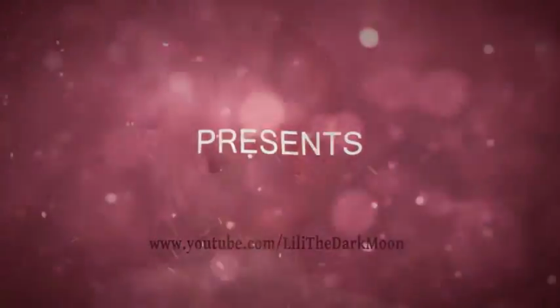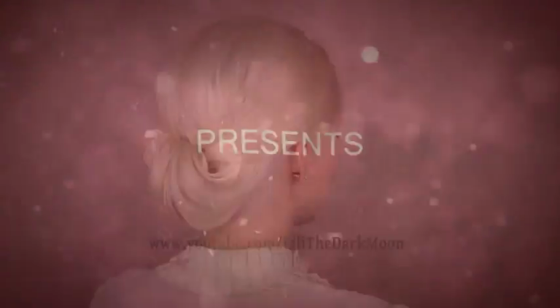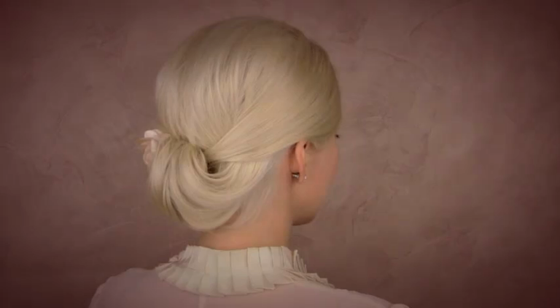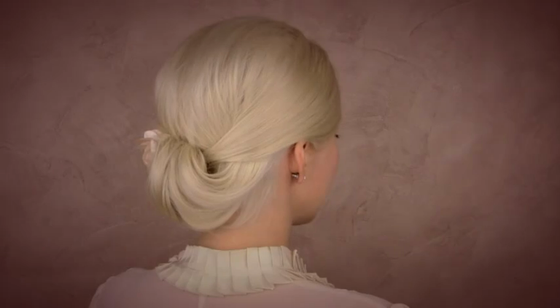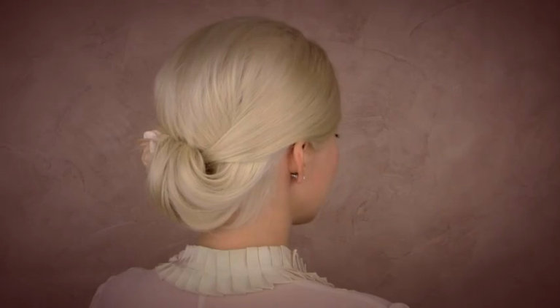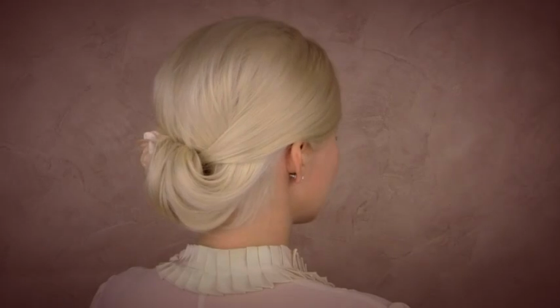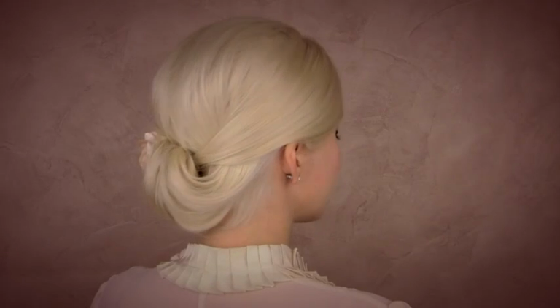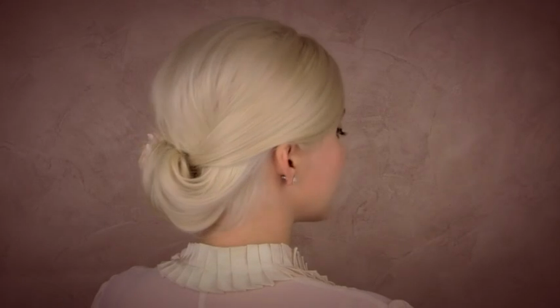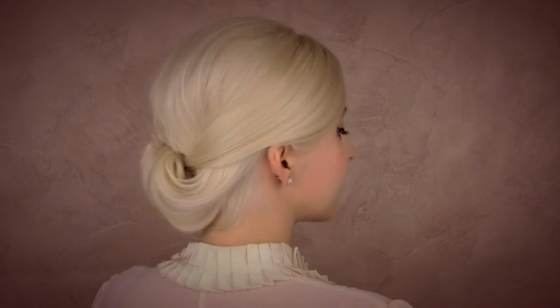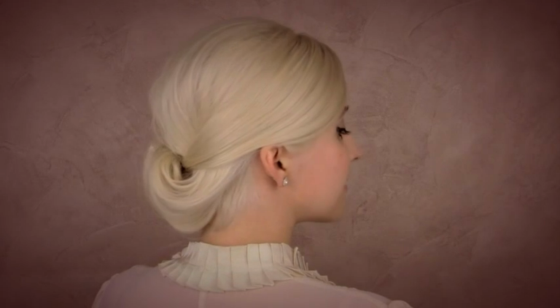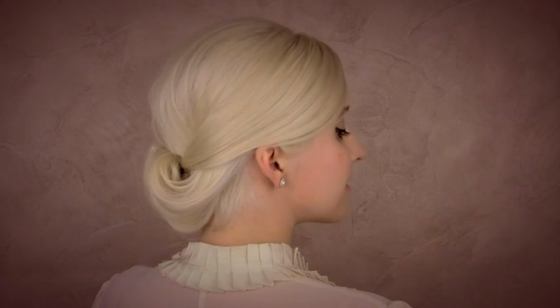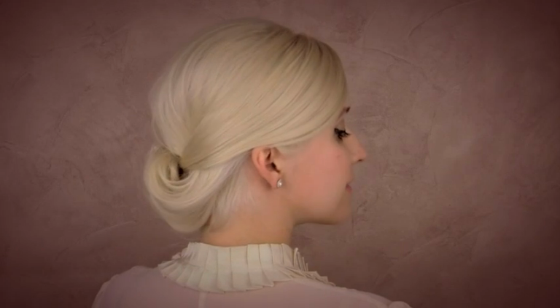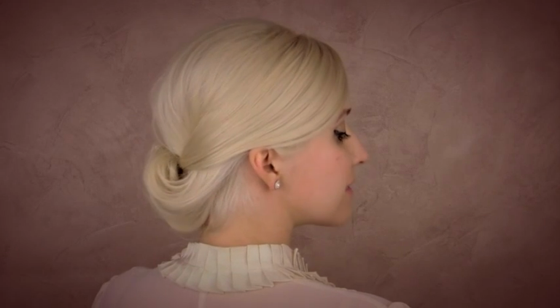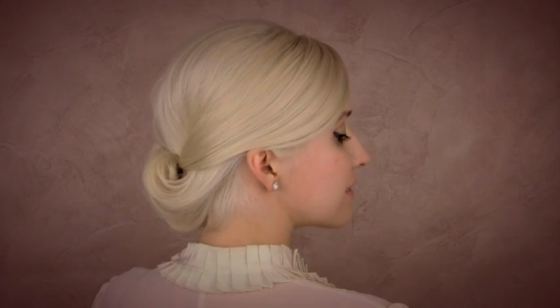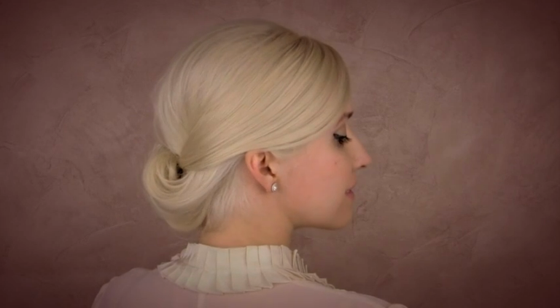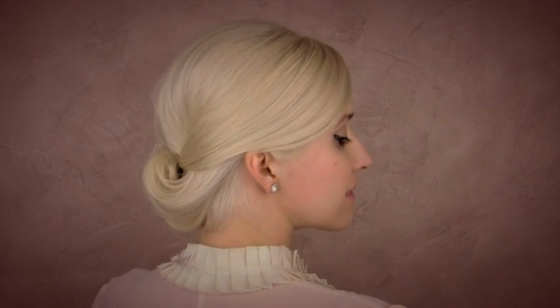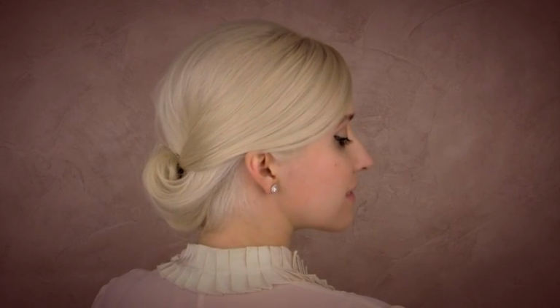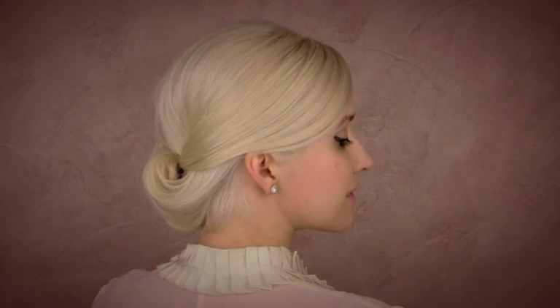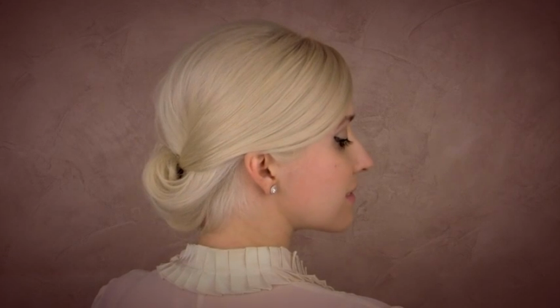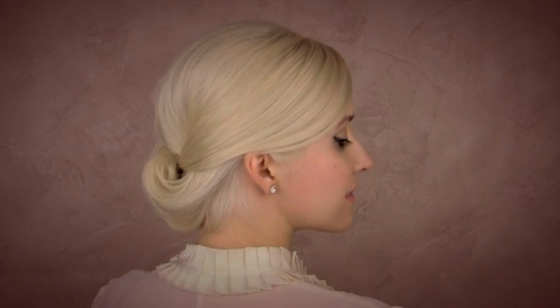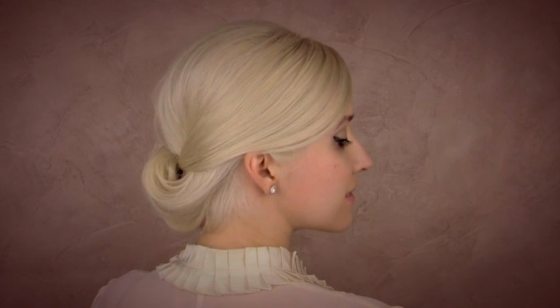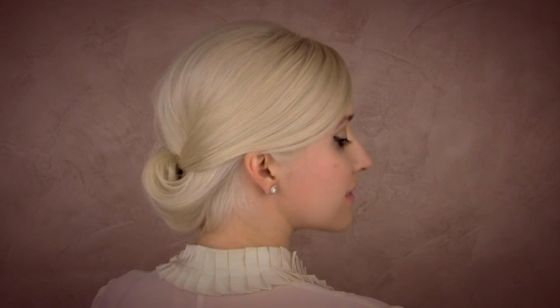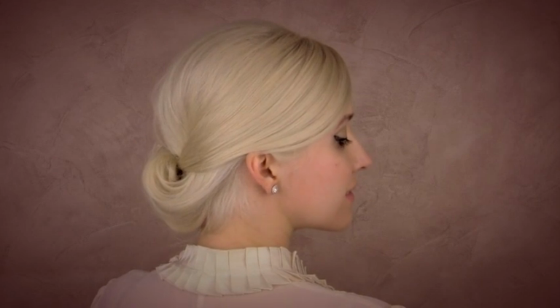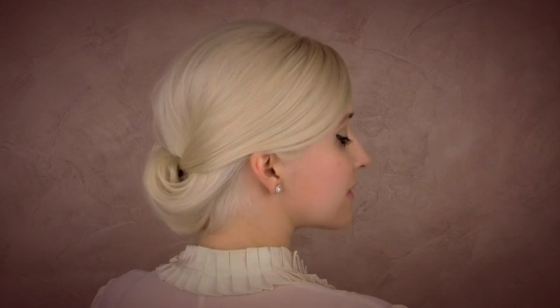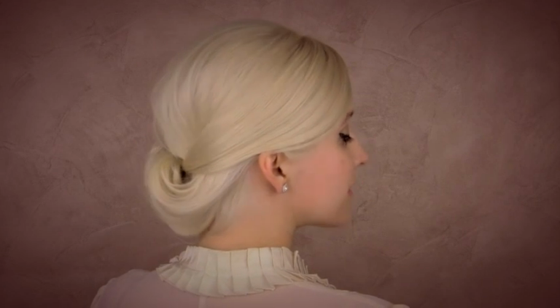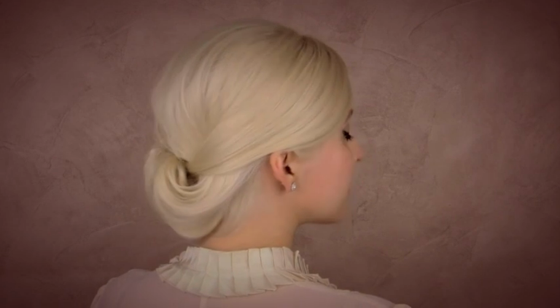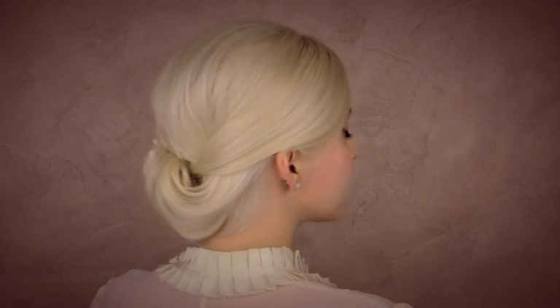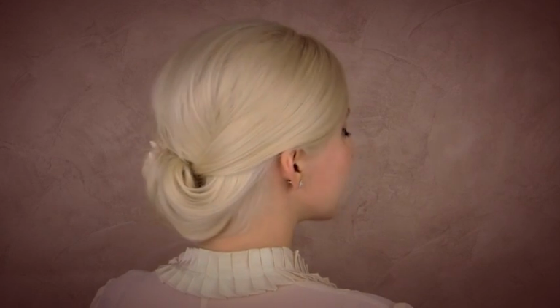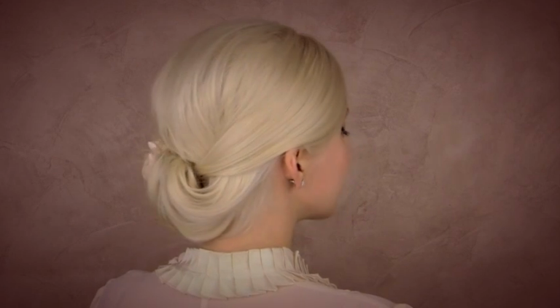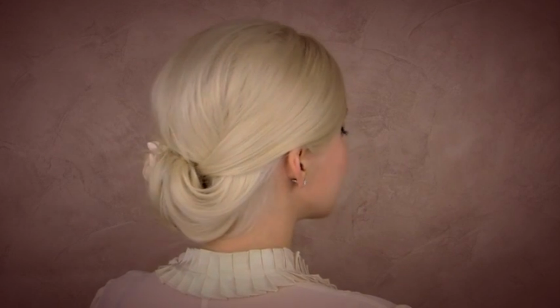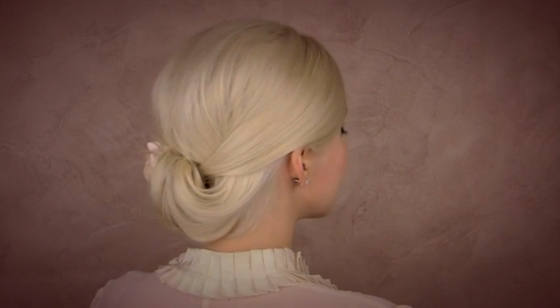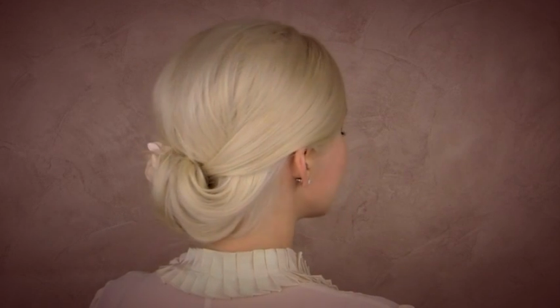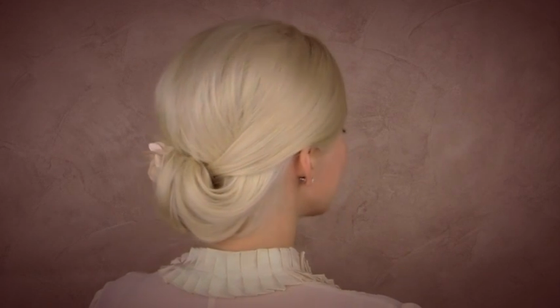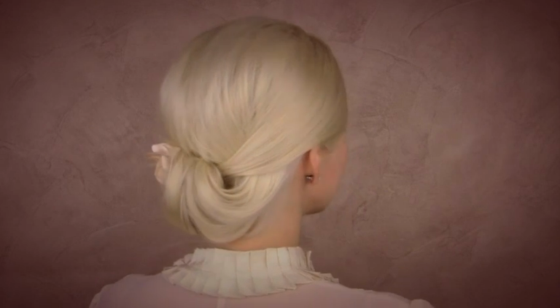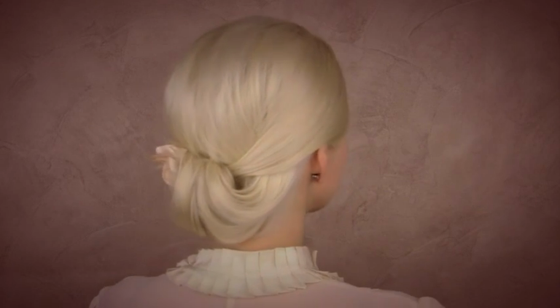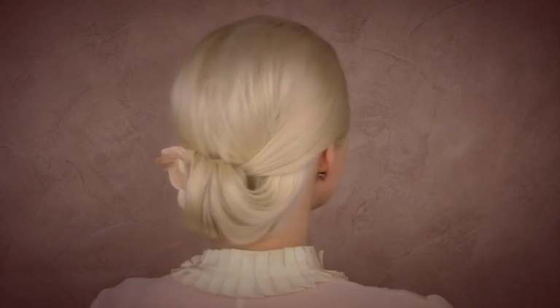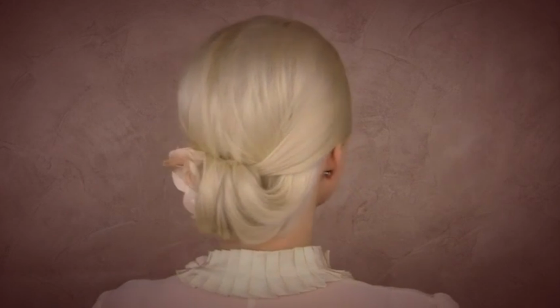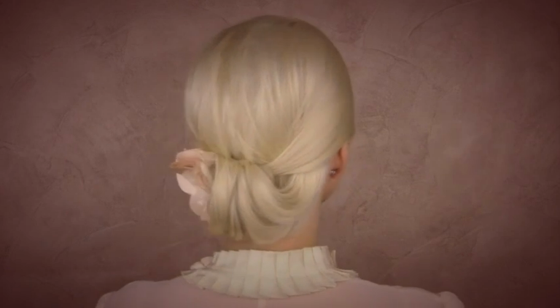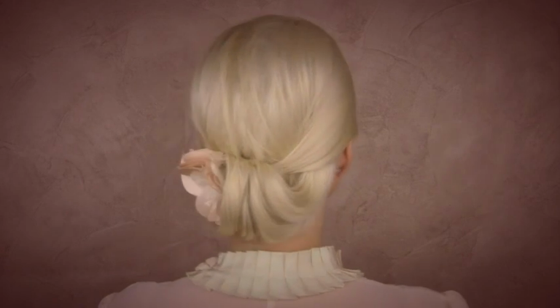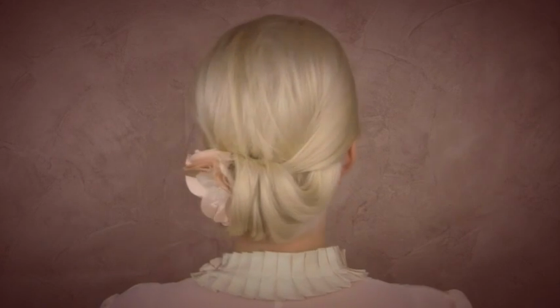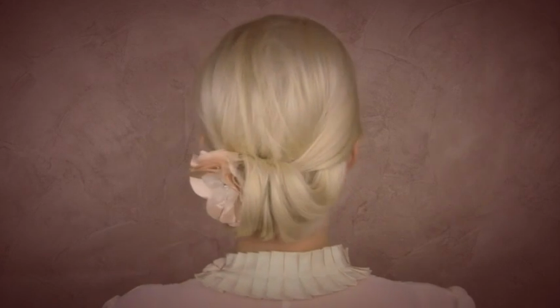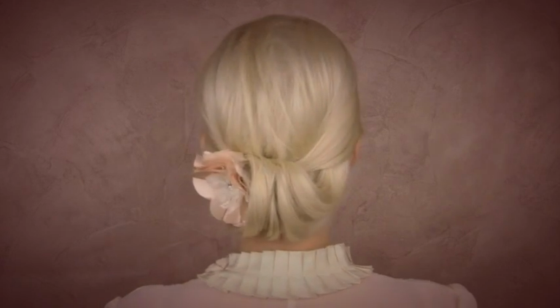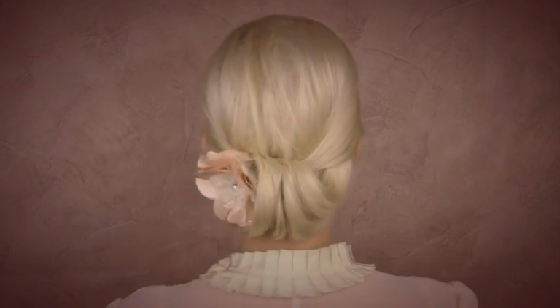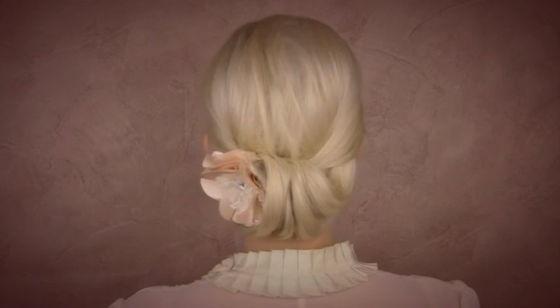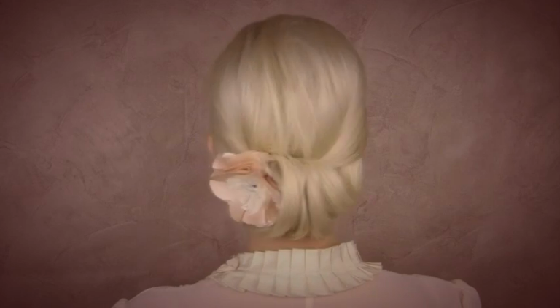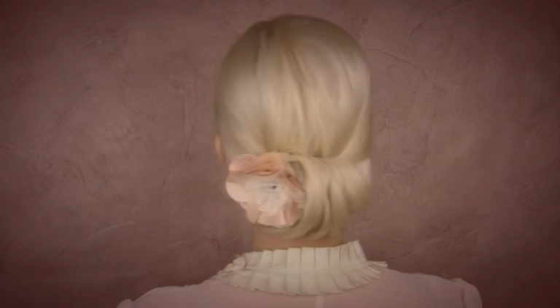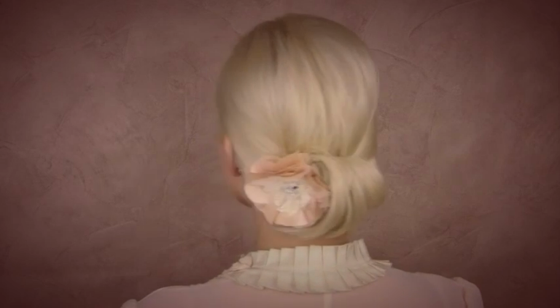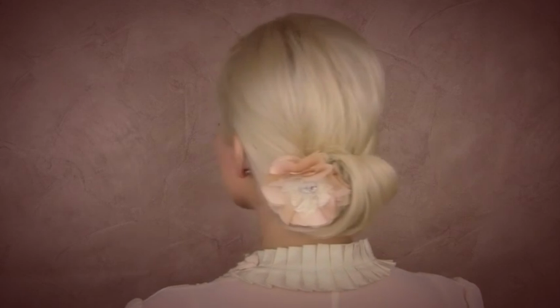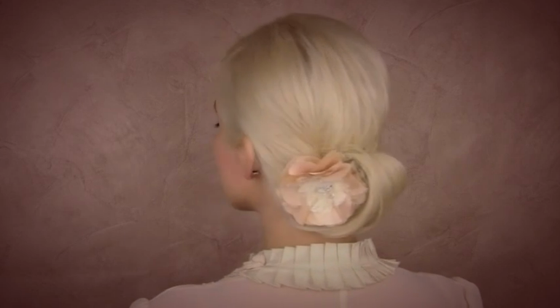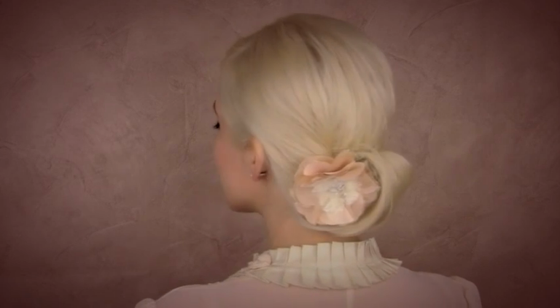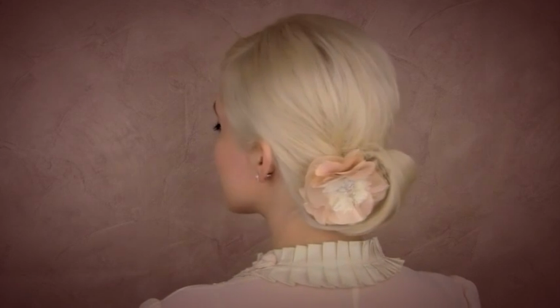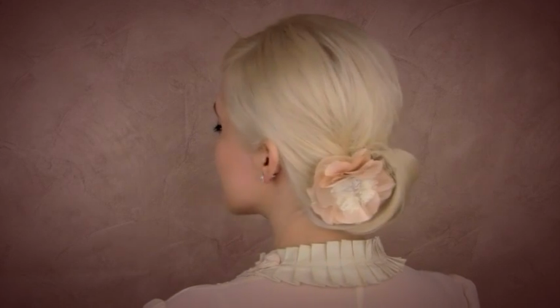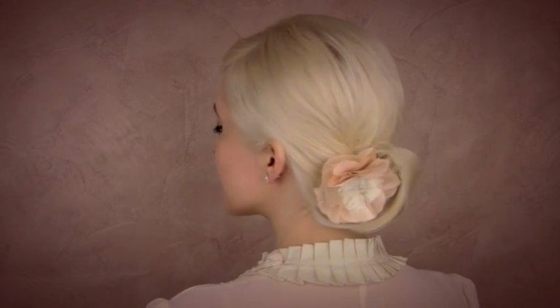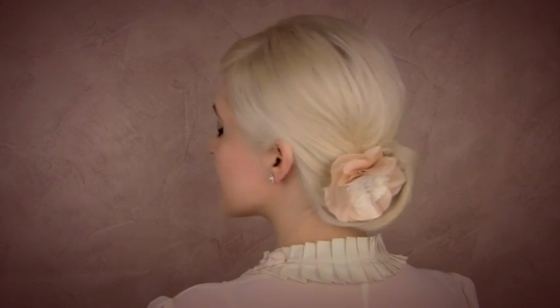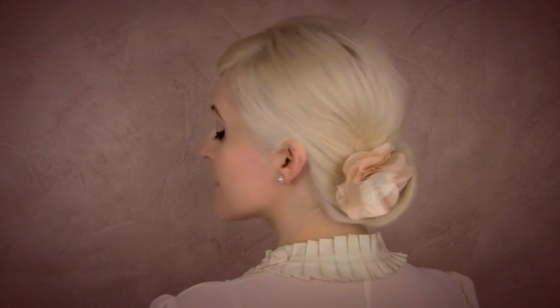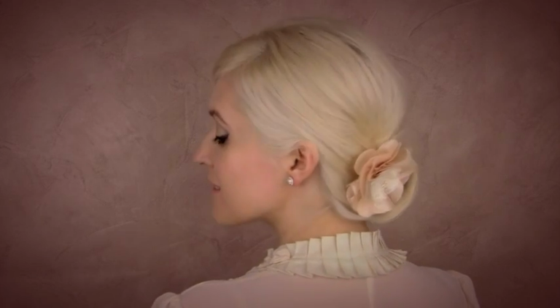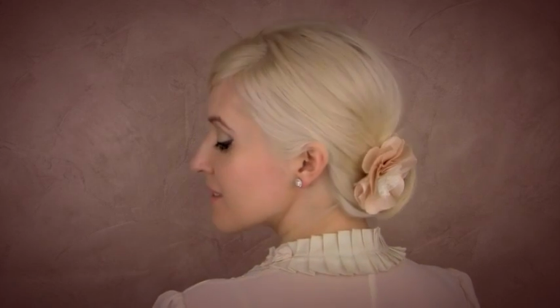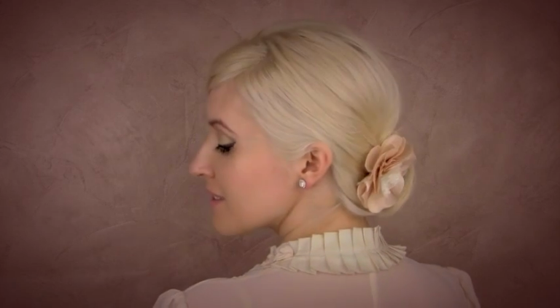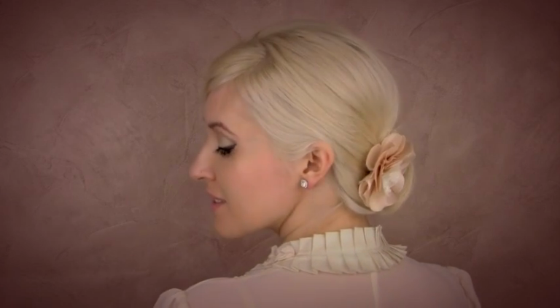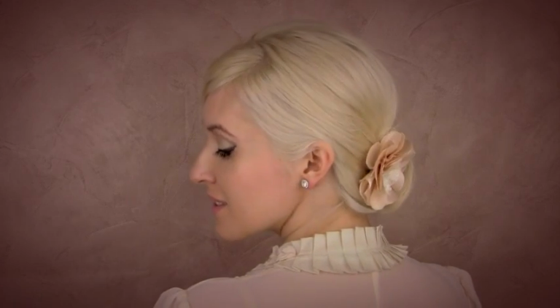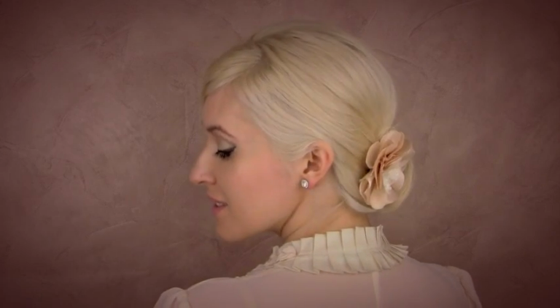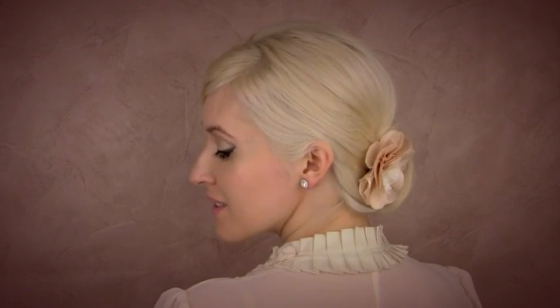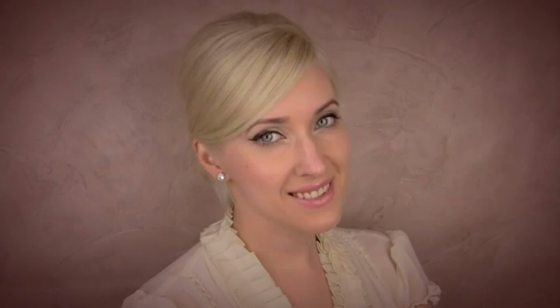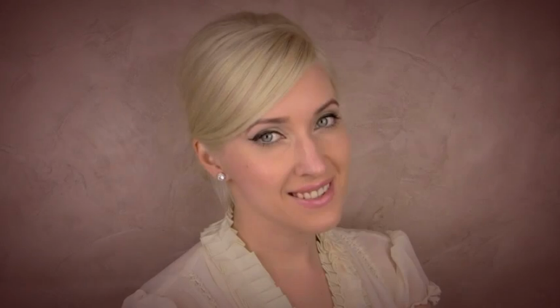Hello and welcome to a hair tutorial where I will show you how to create a very simple yet elegant updo that is great for any day or night occasion.